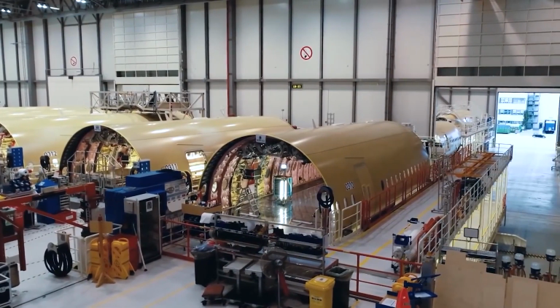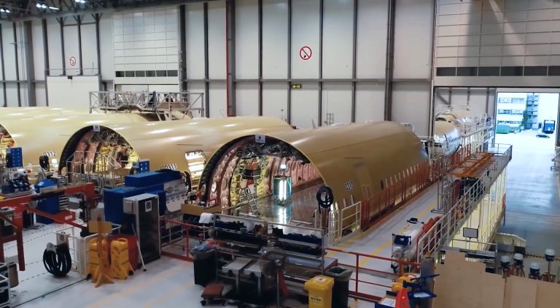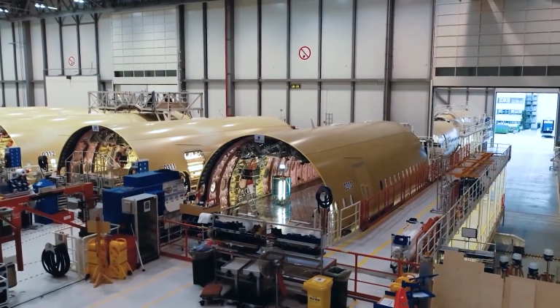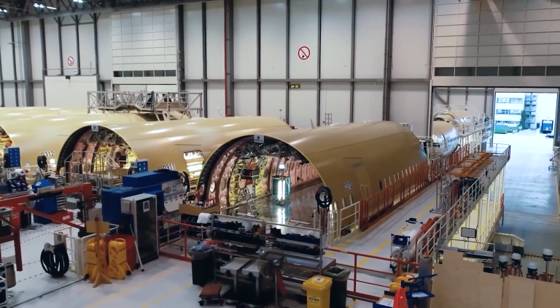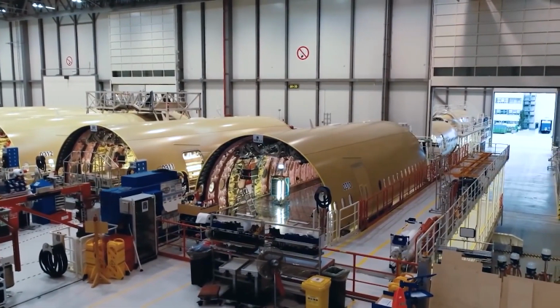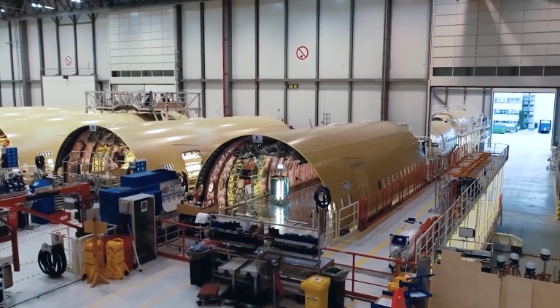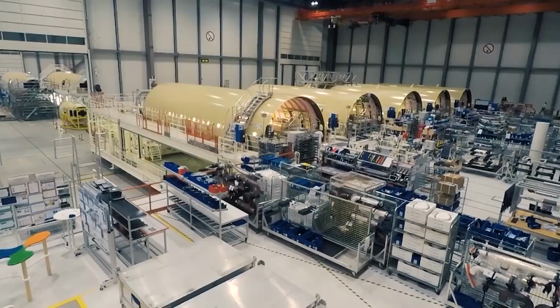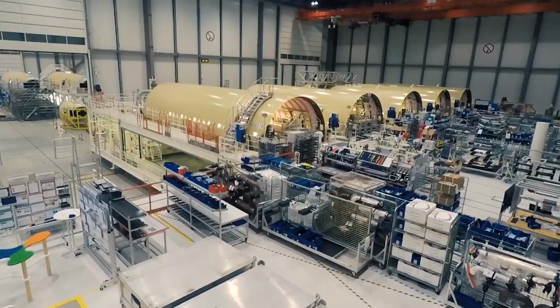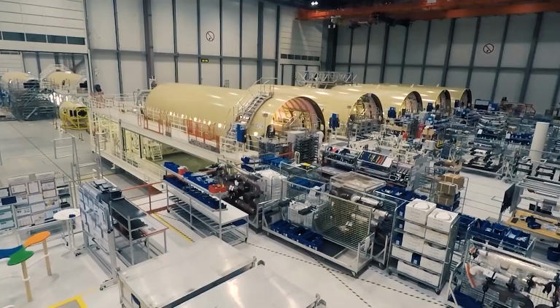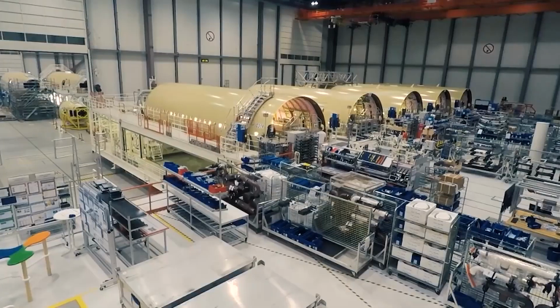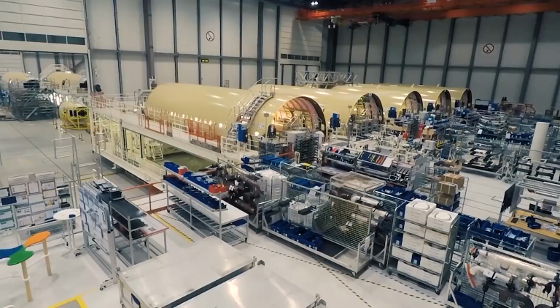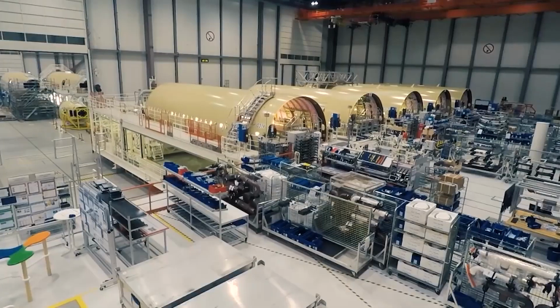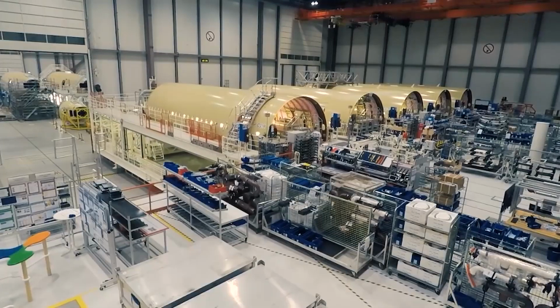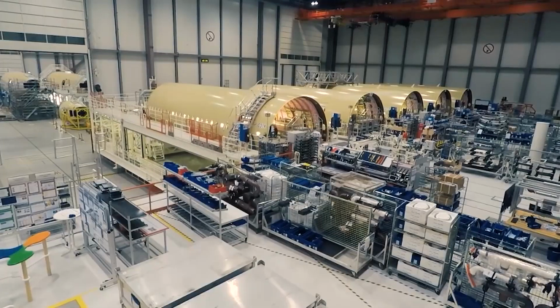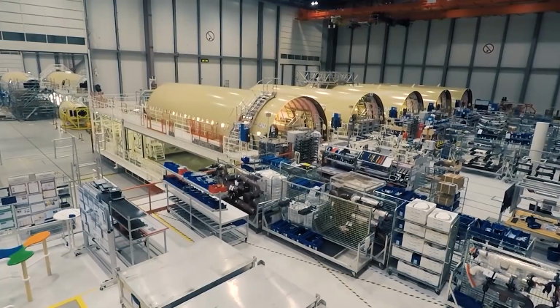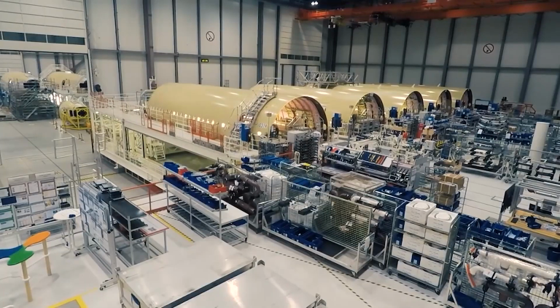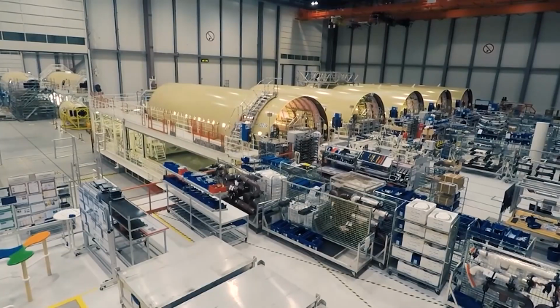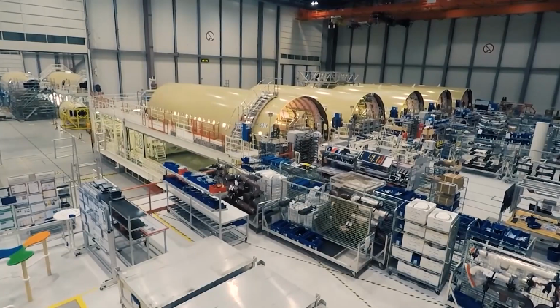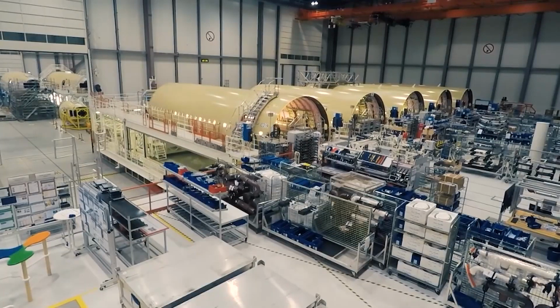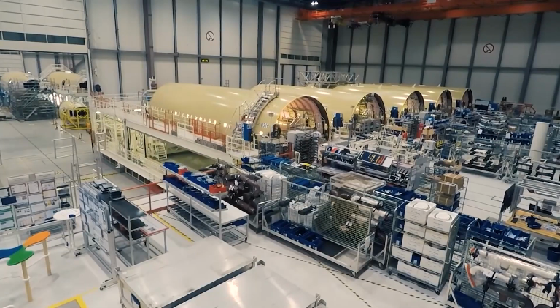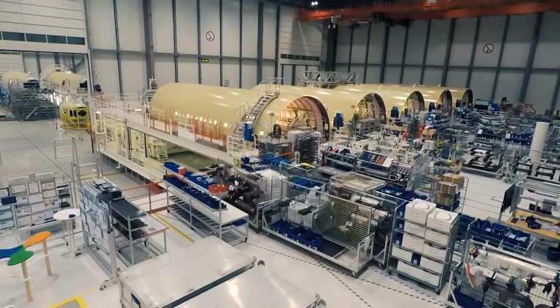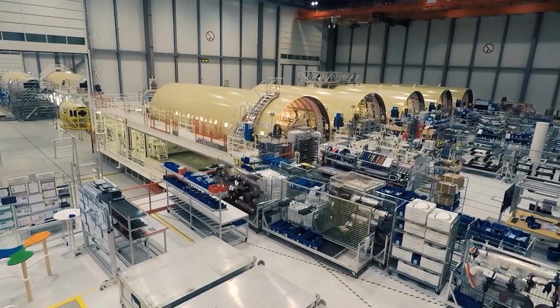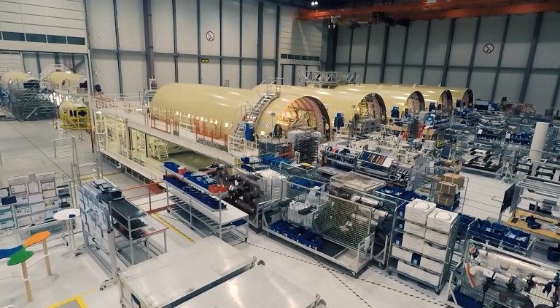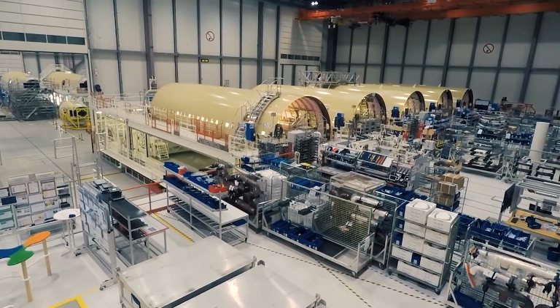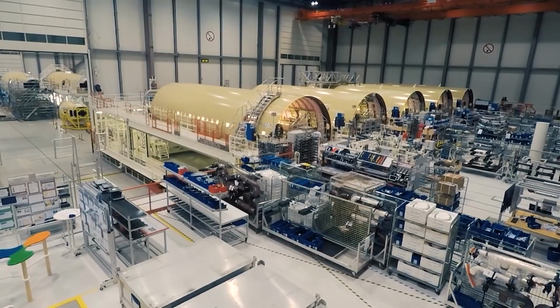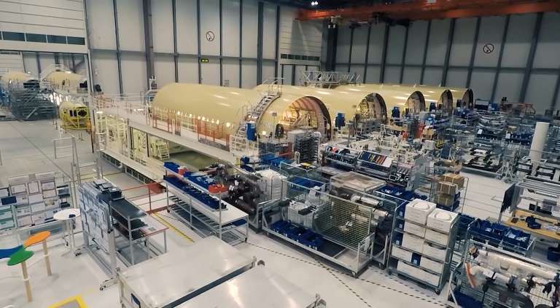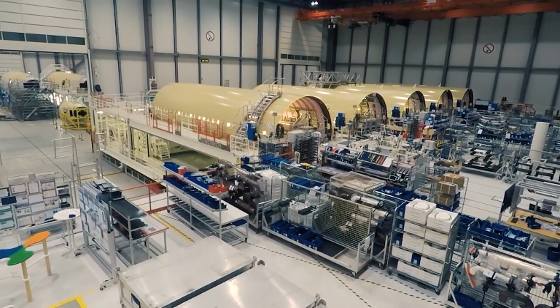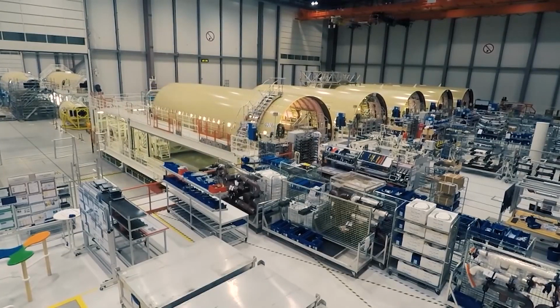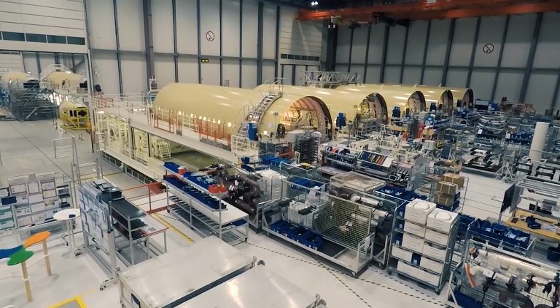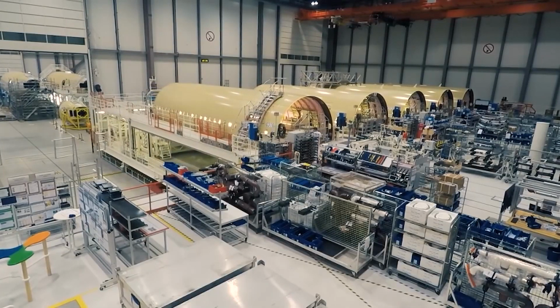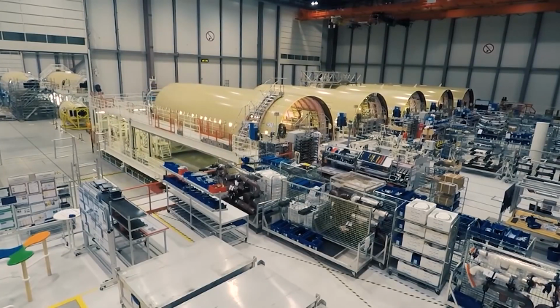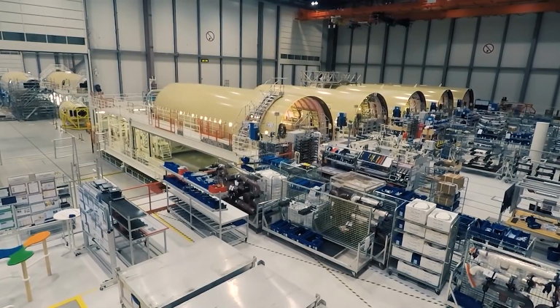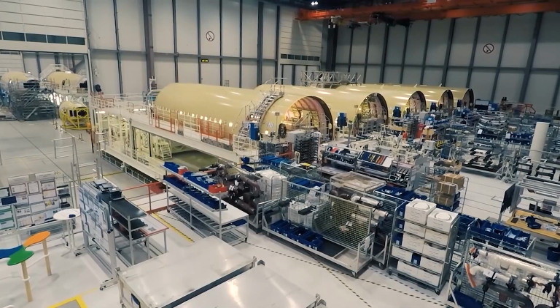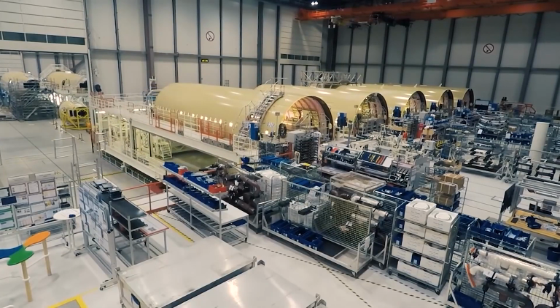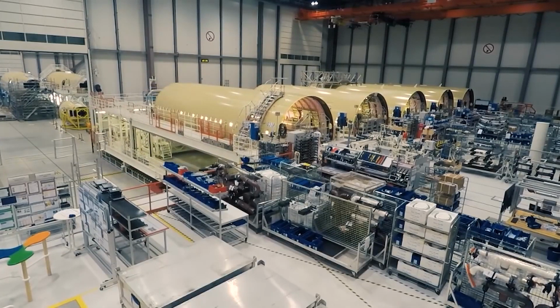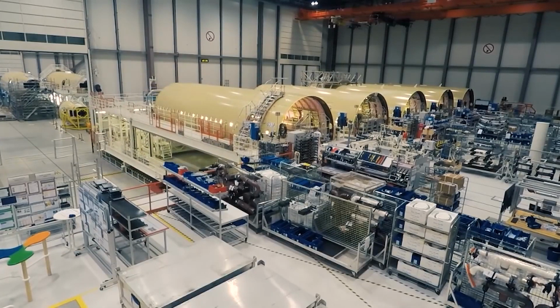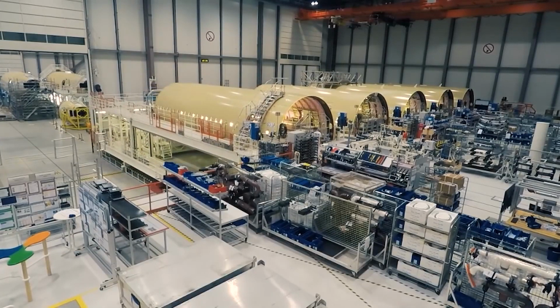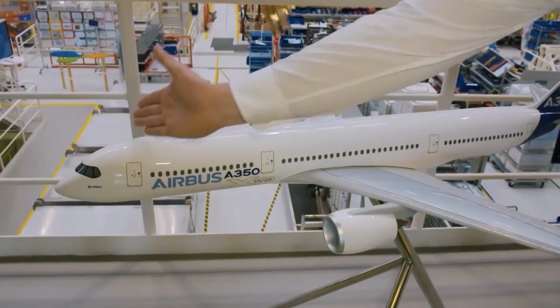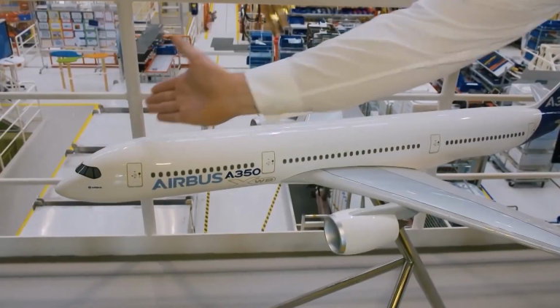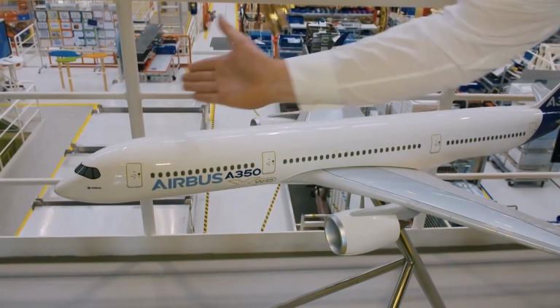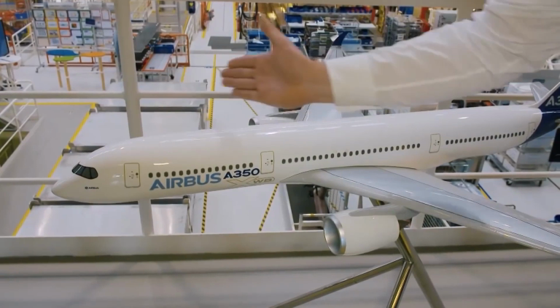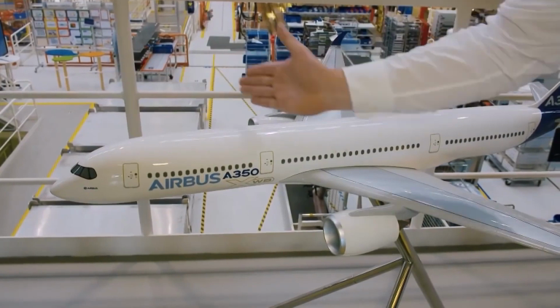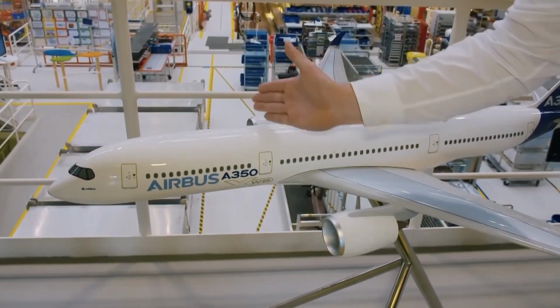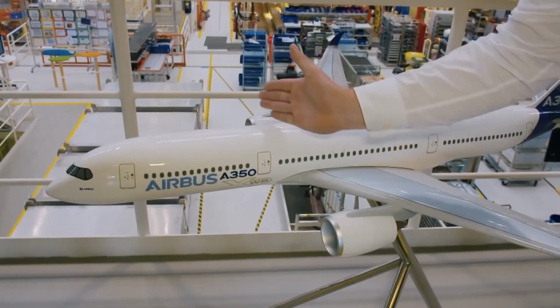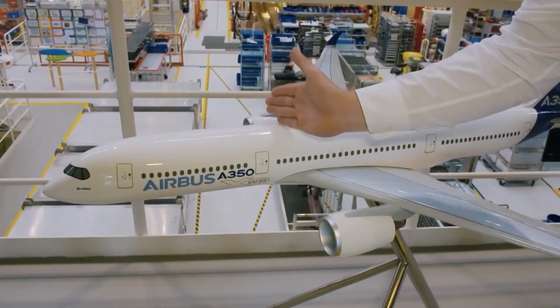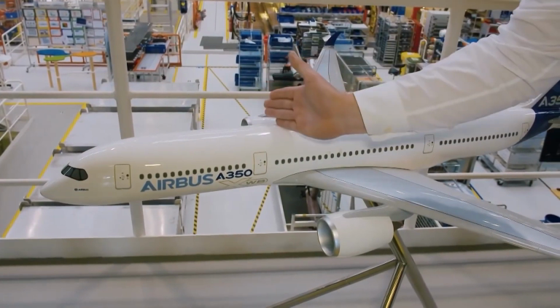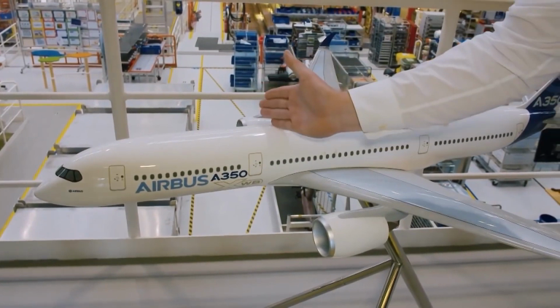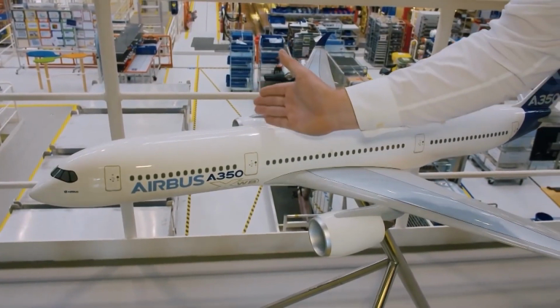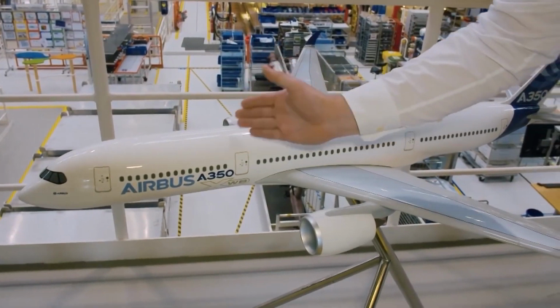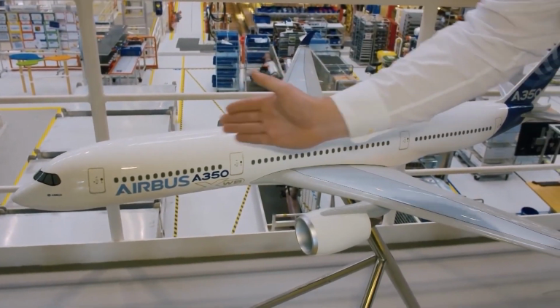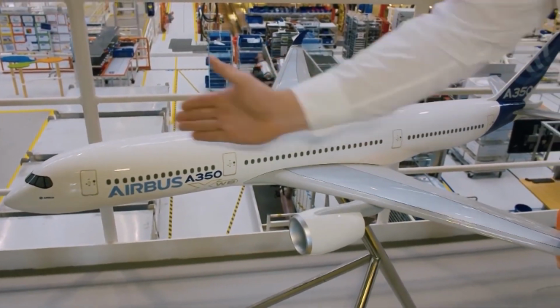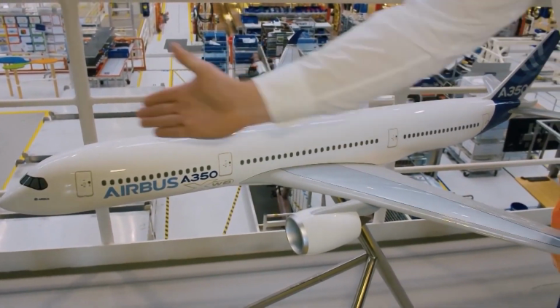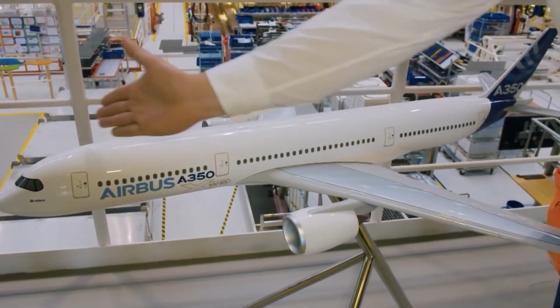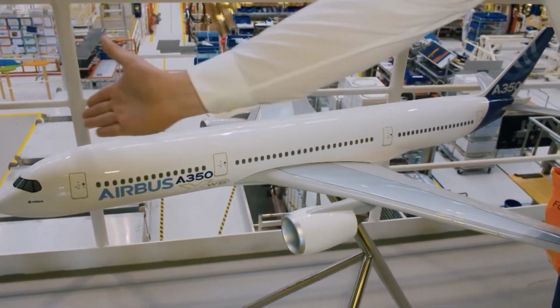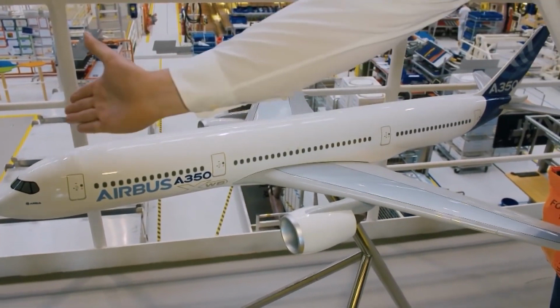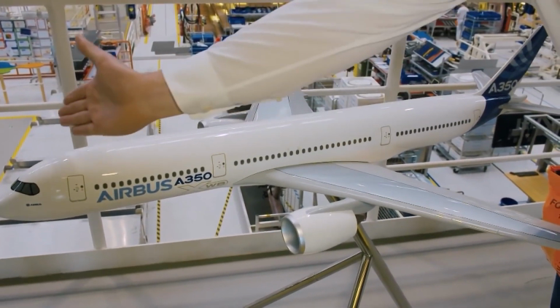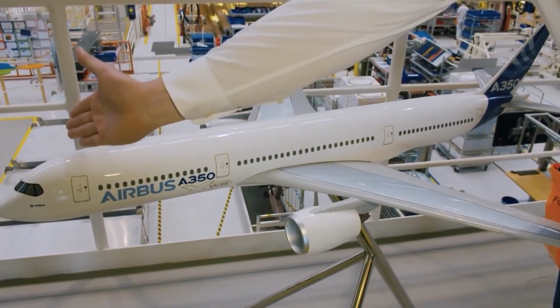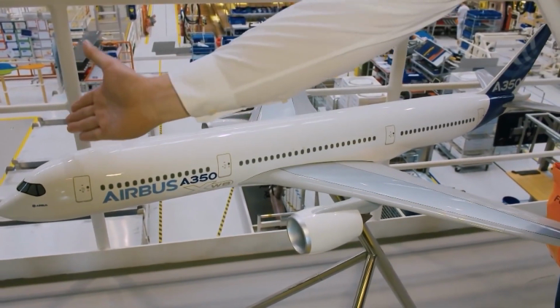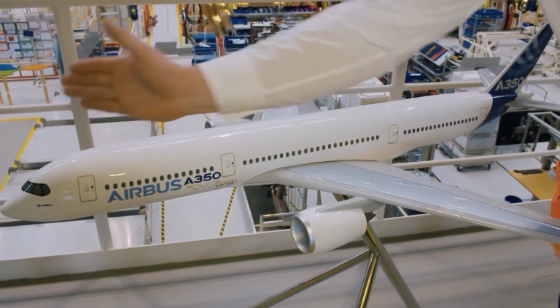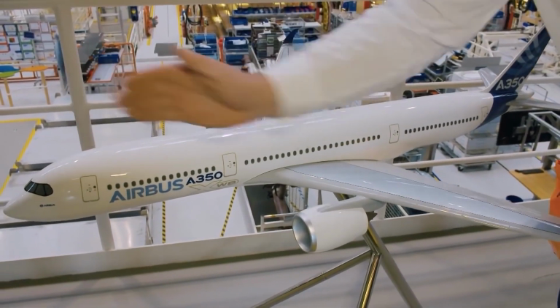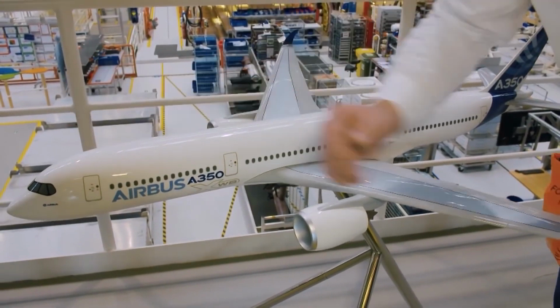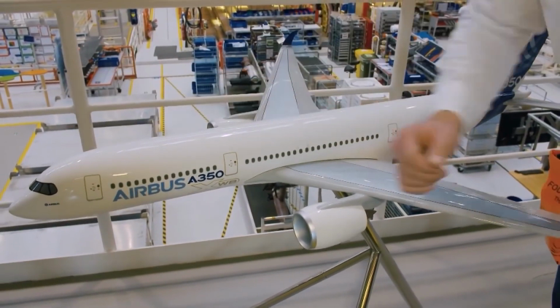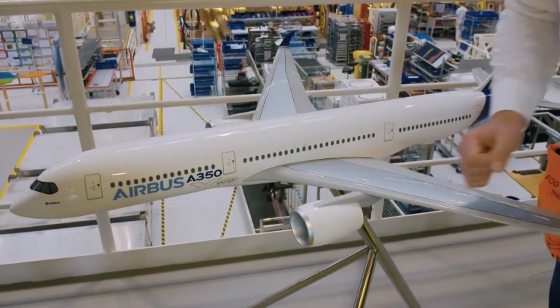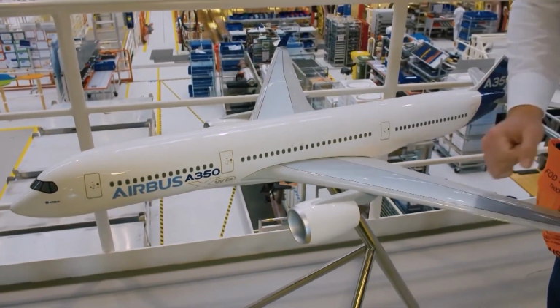Here are the fully equipped sections lifted in the hangar. Engineers look at an example structure.